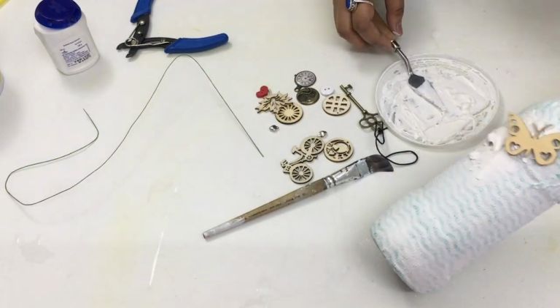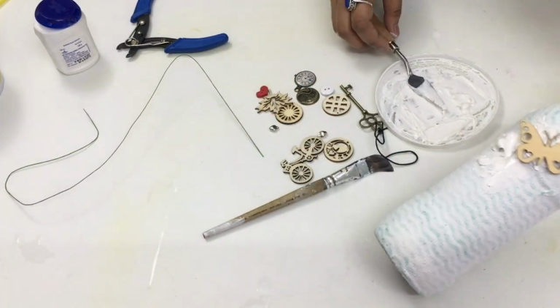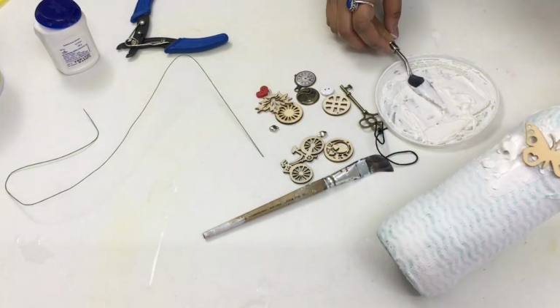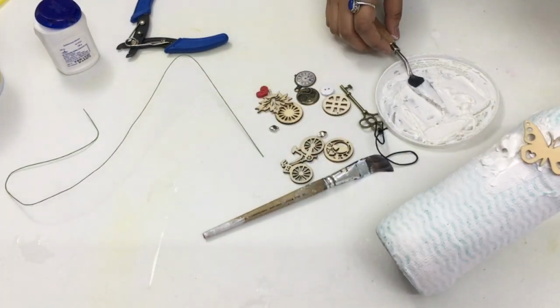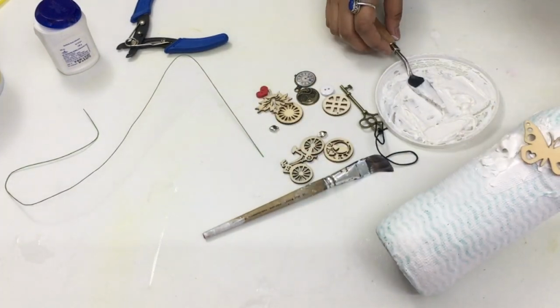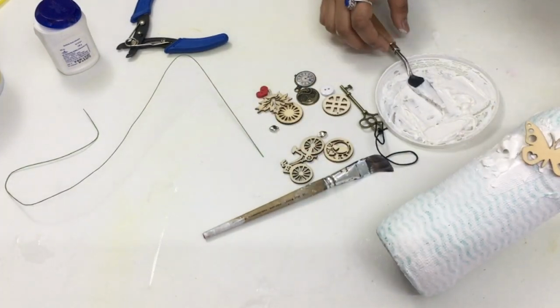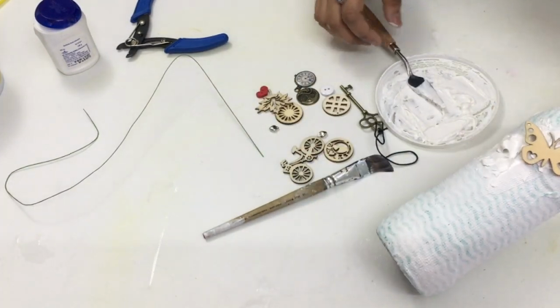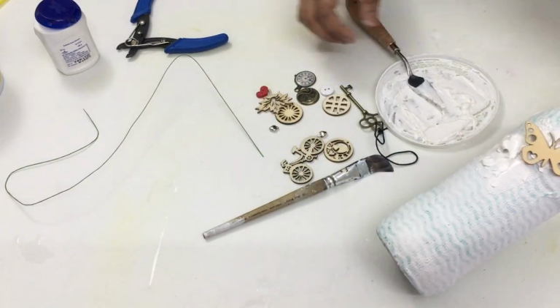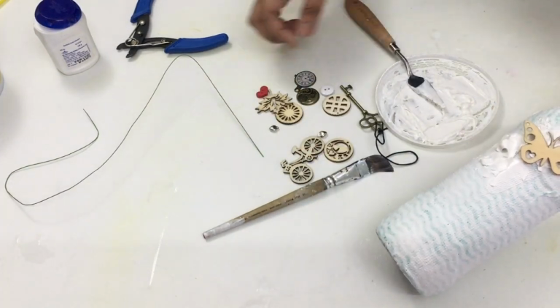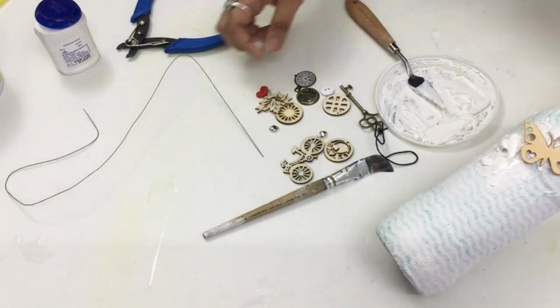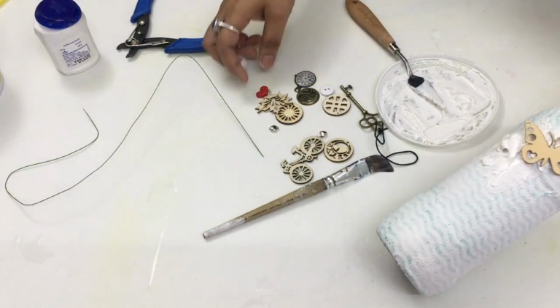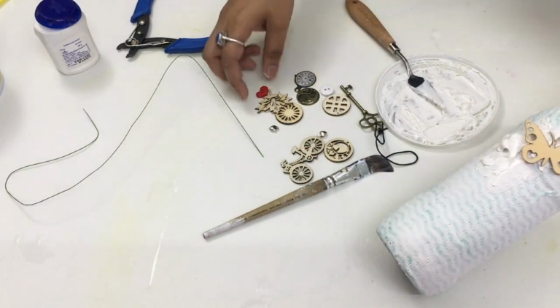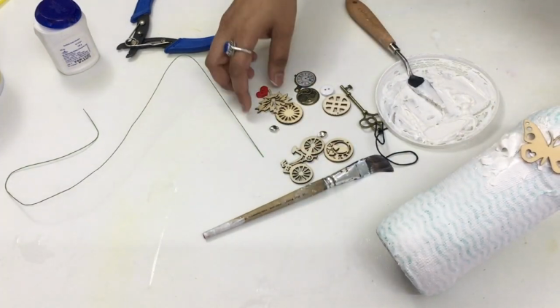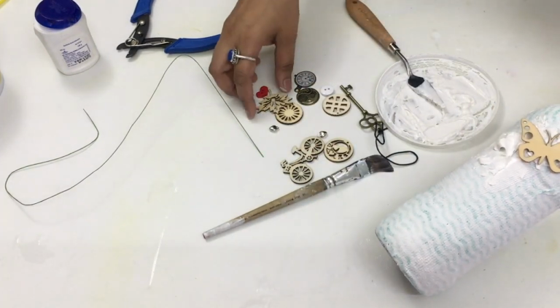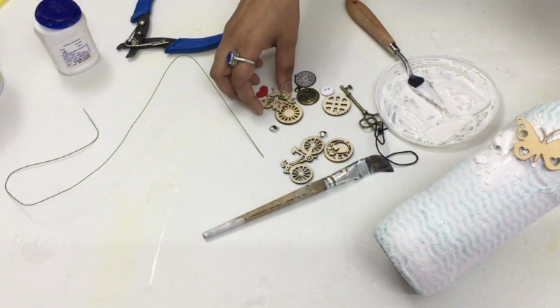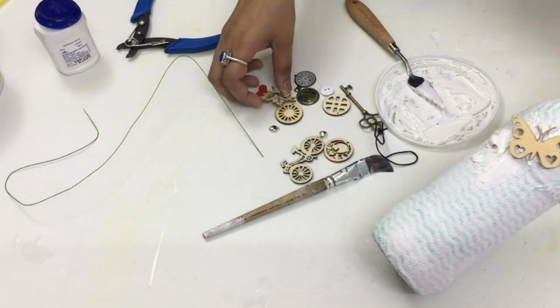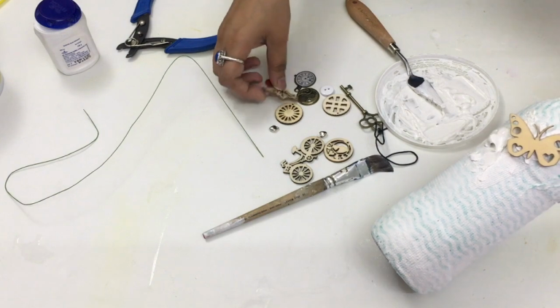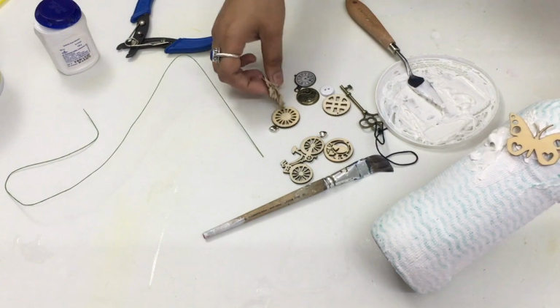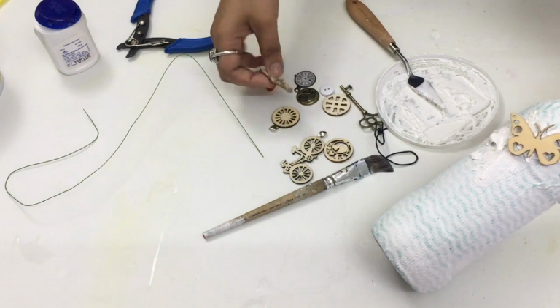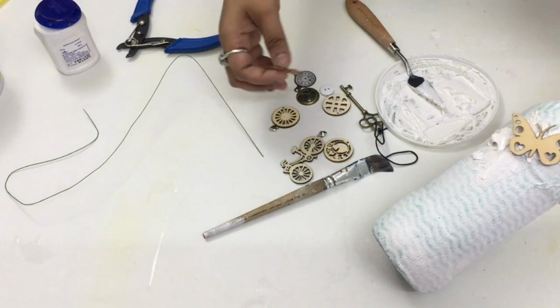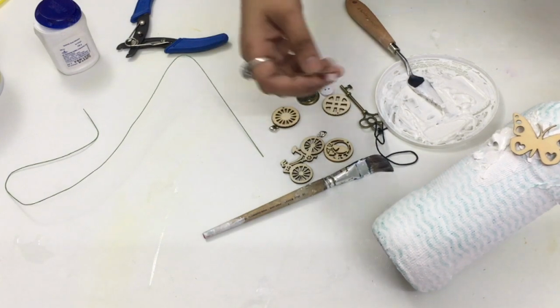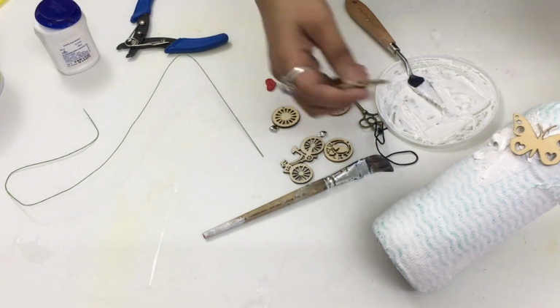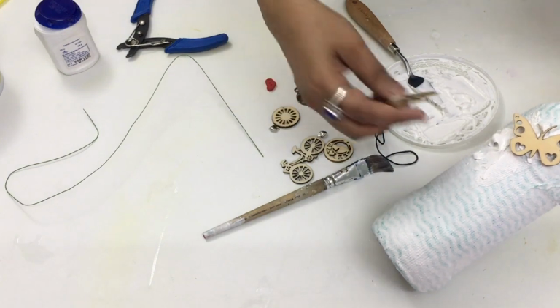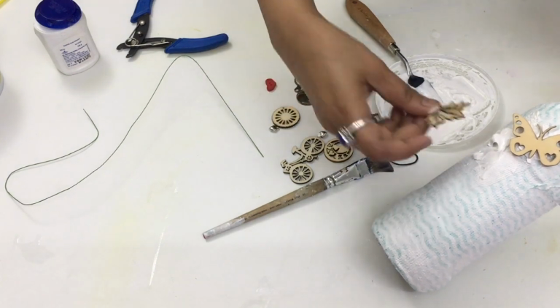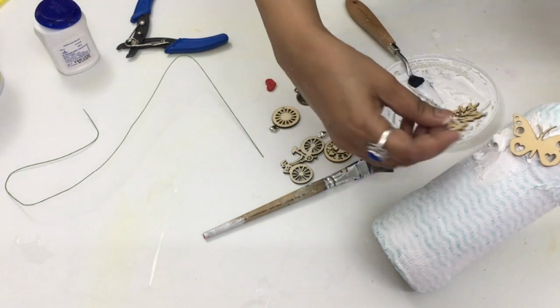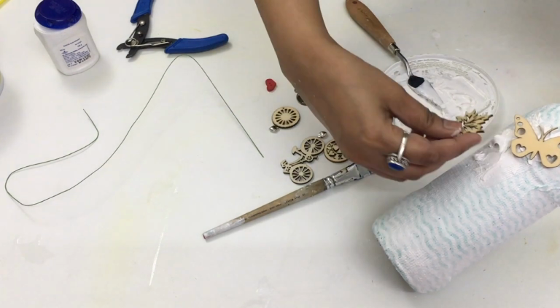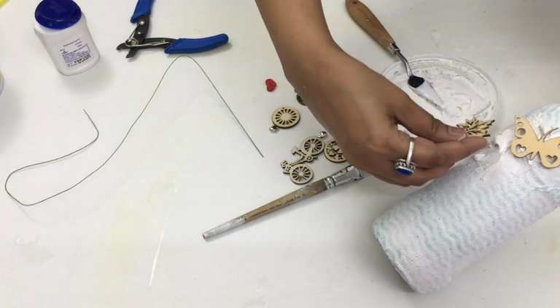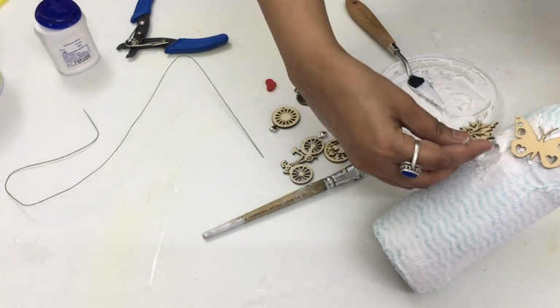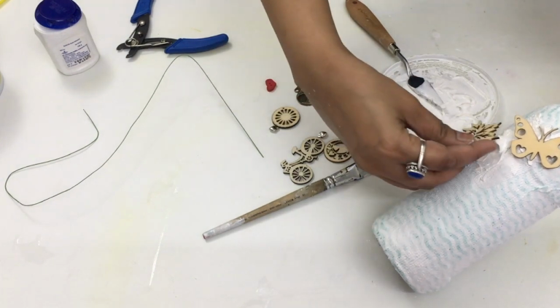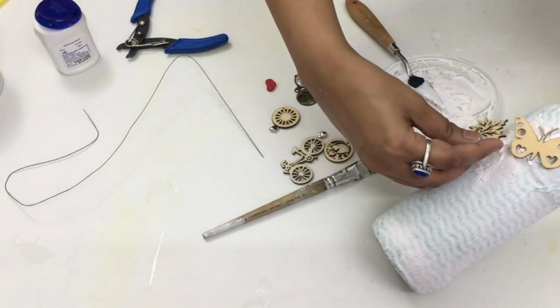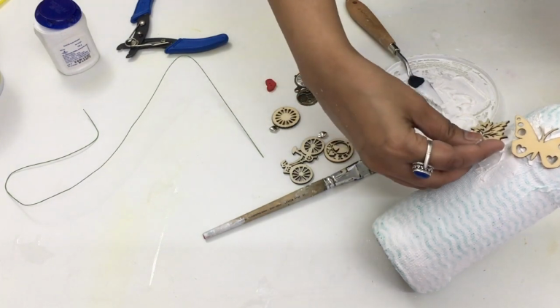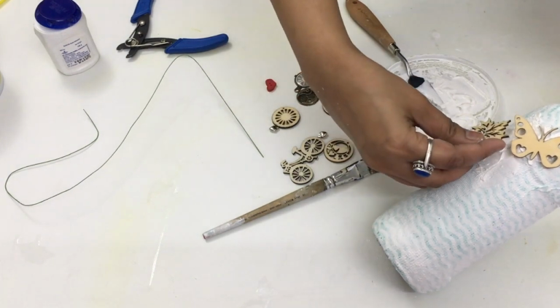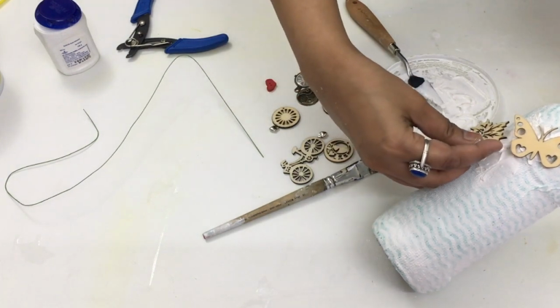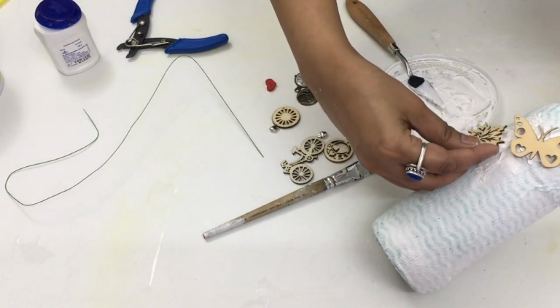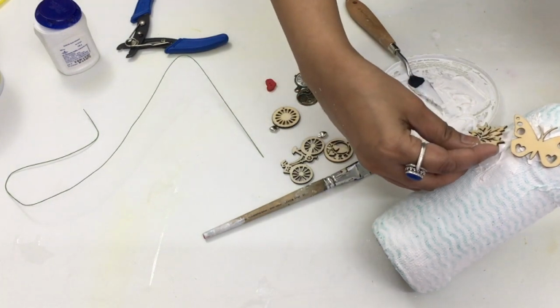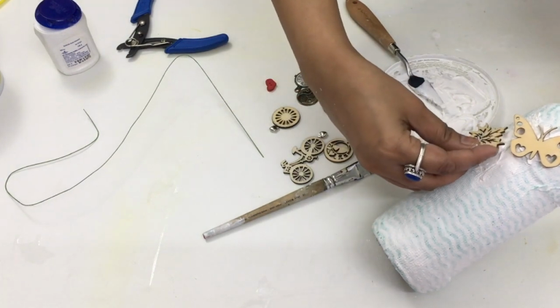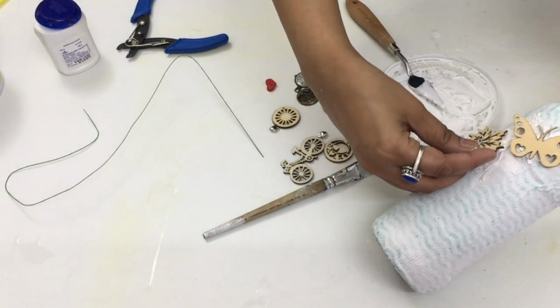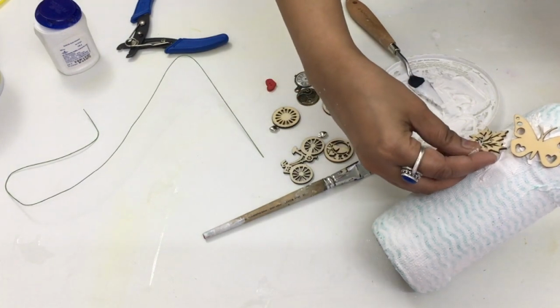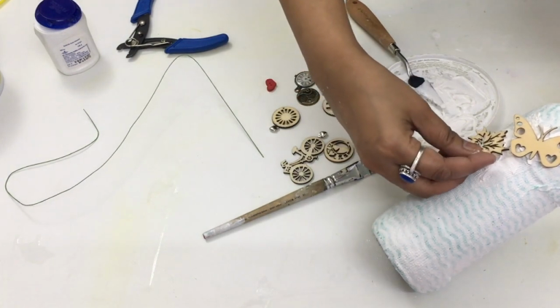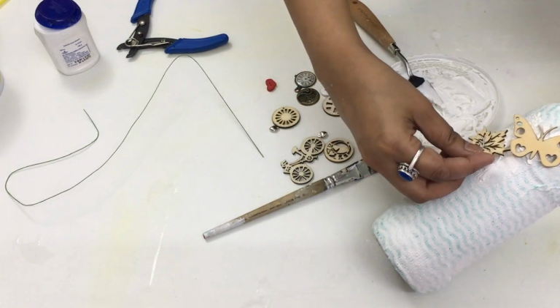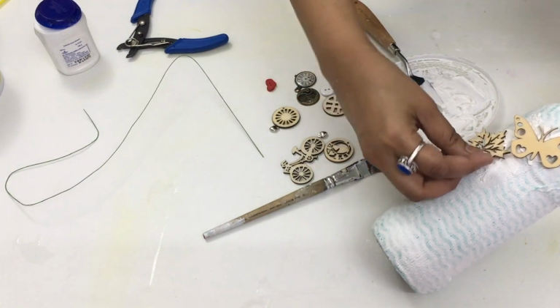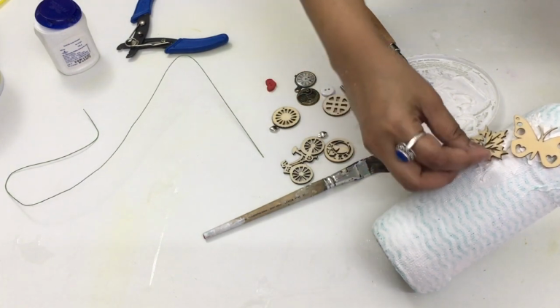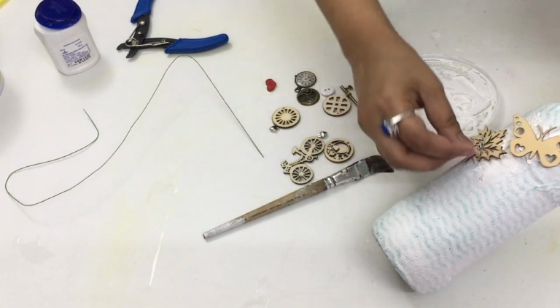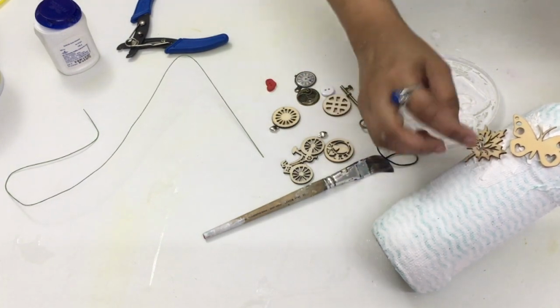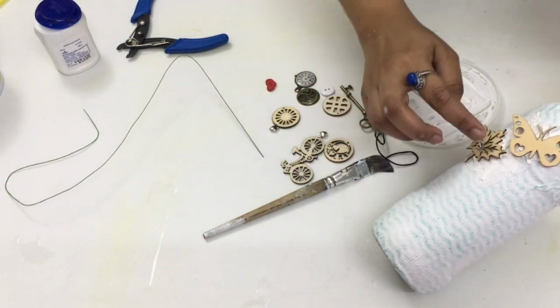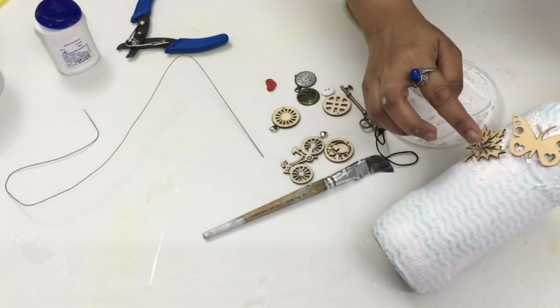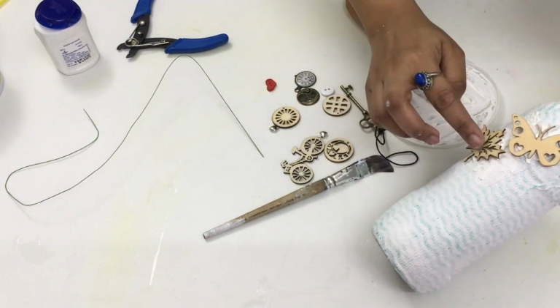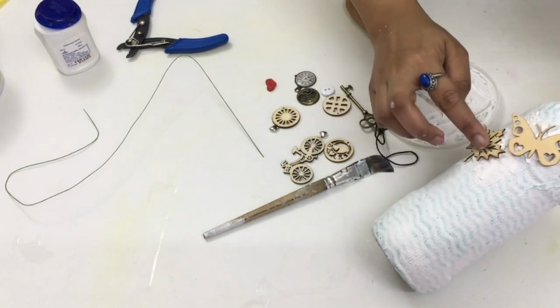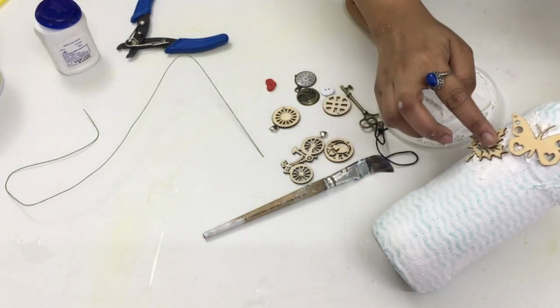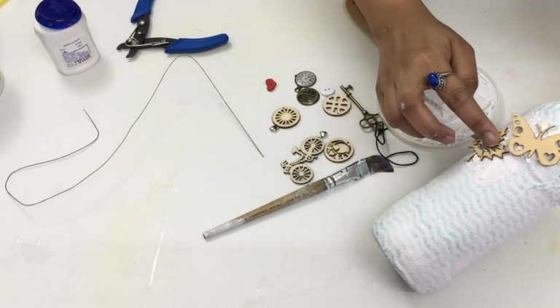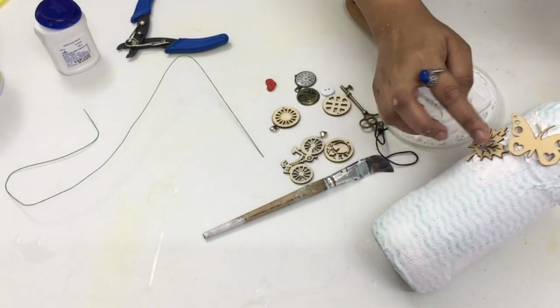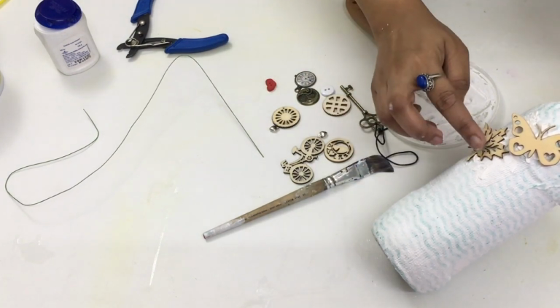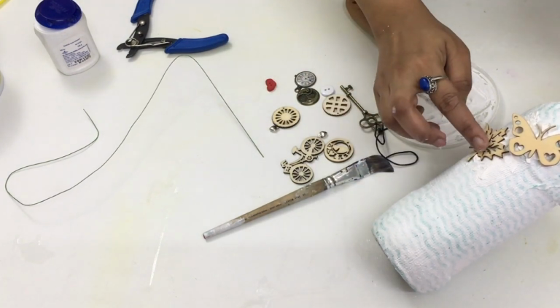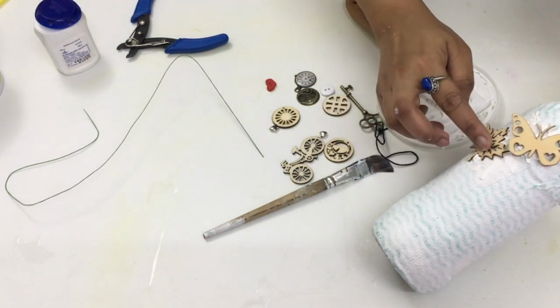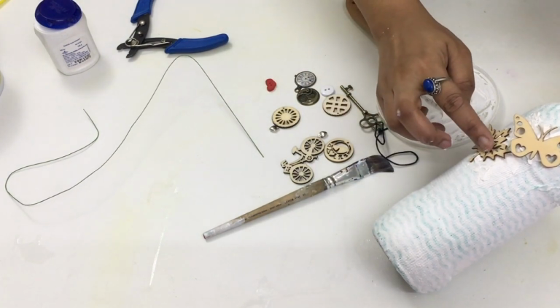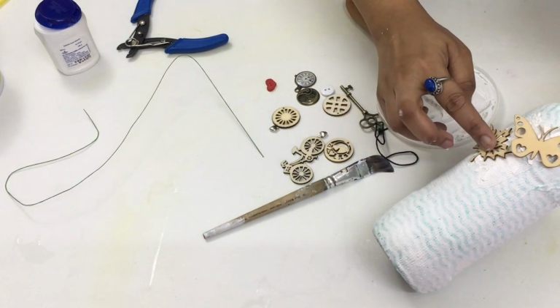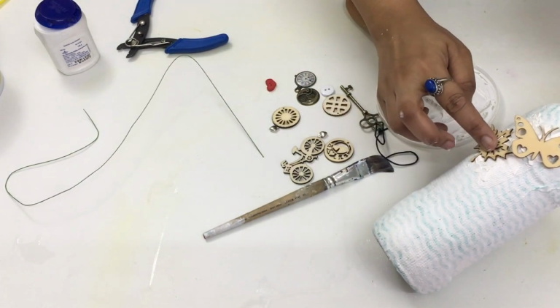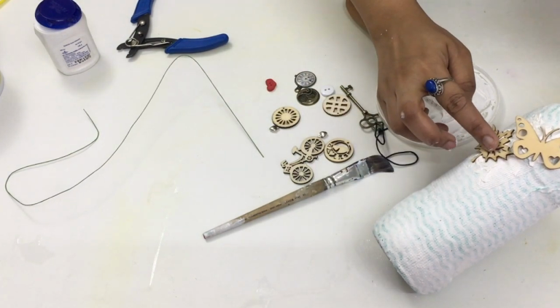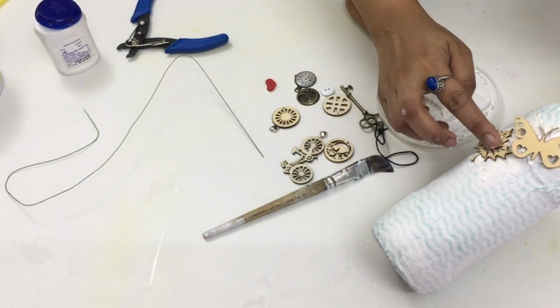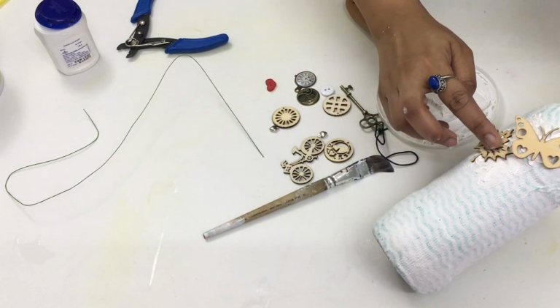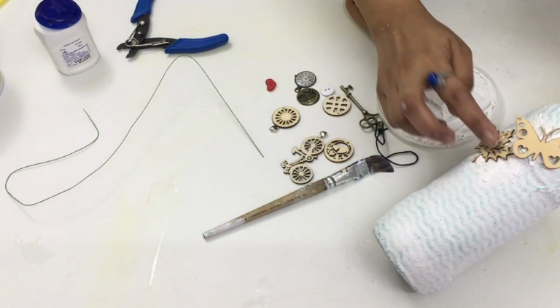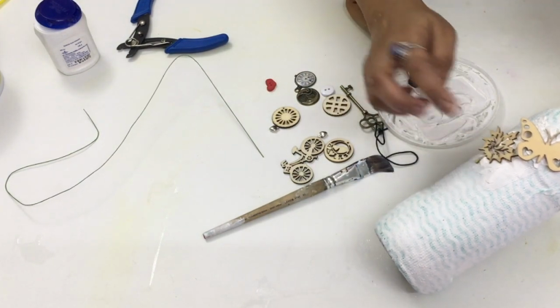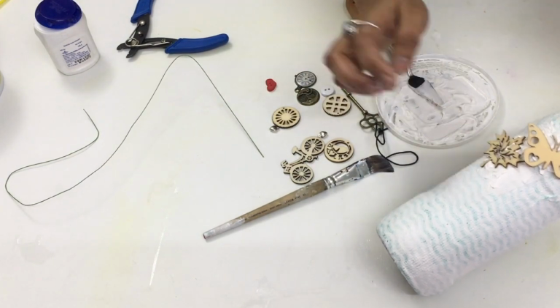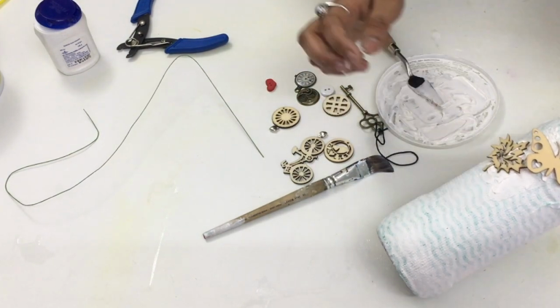Here I am decorating the bottle using some of the embellishments that I already had with me.